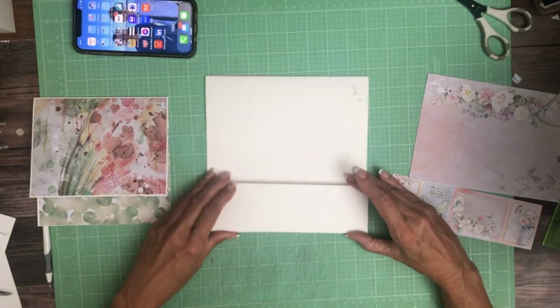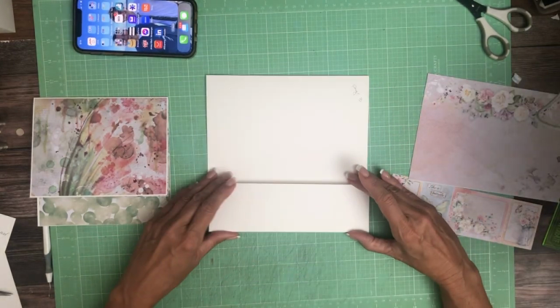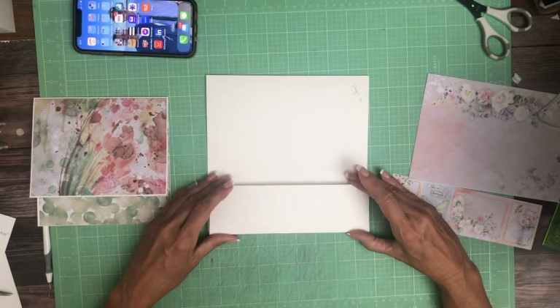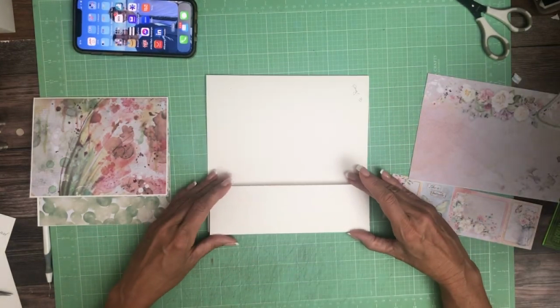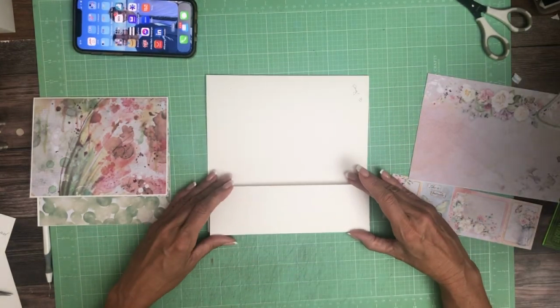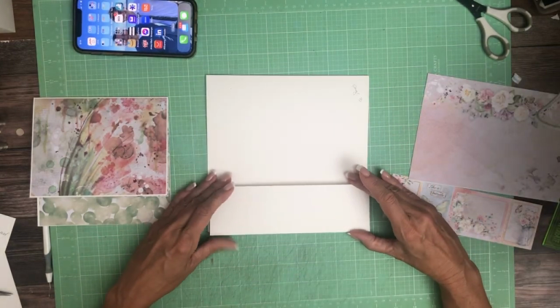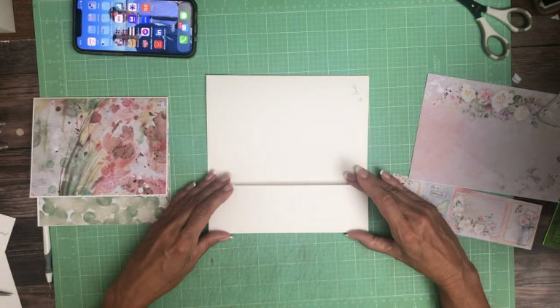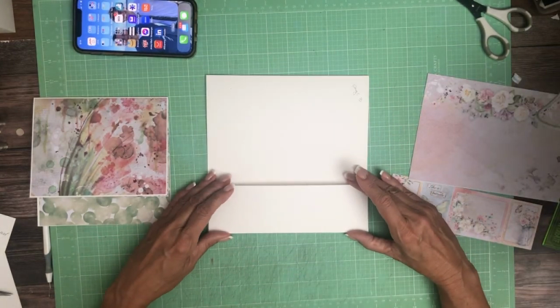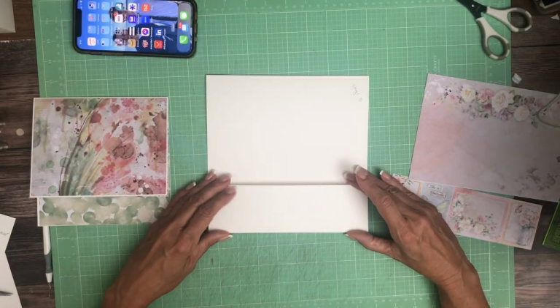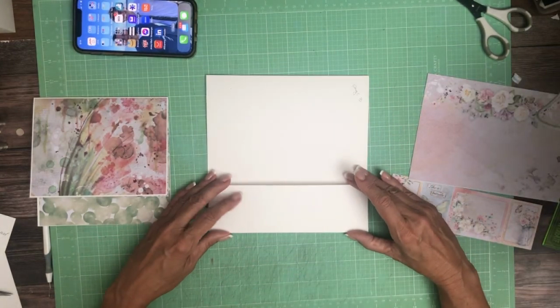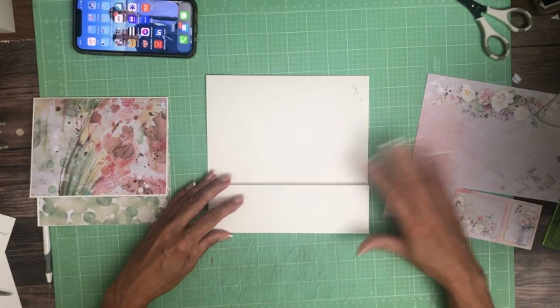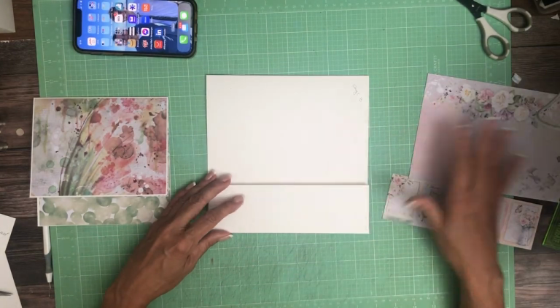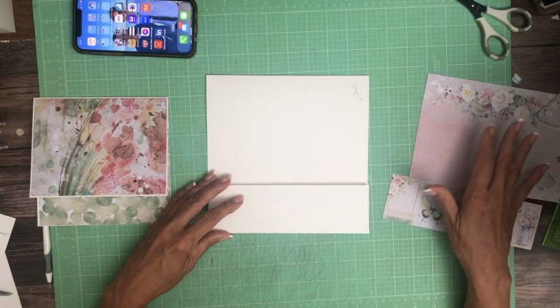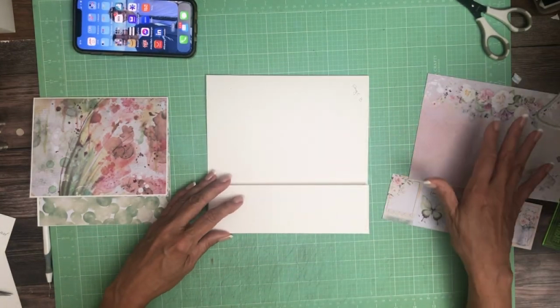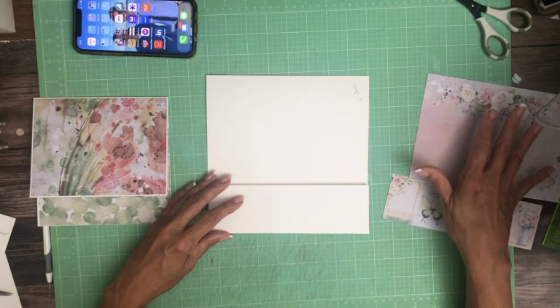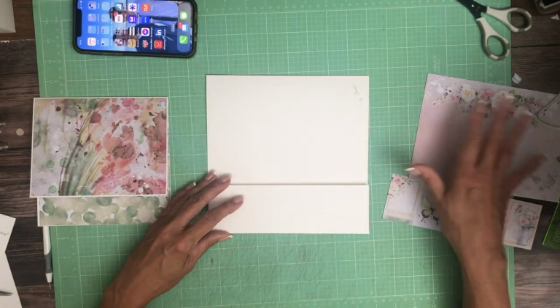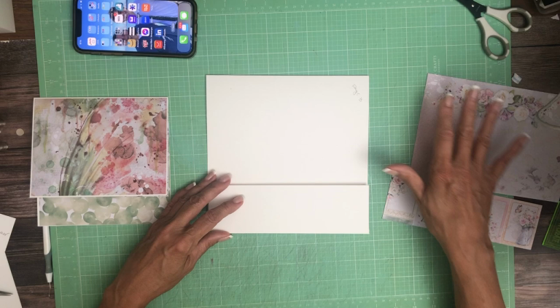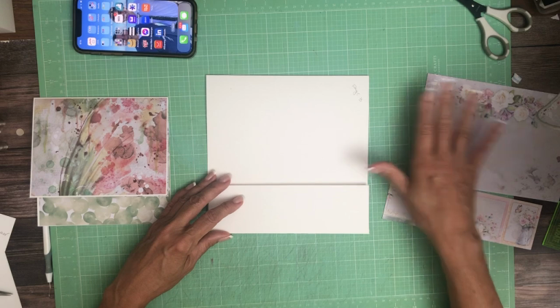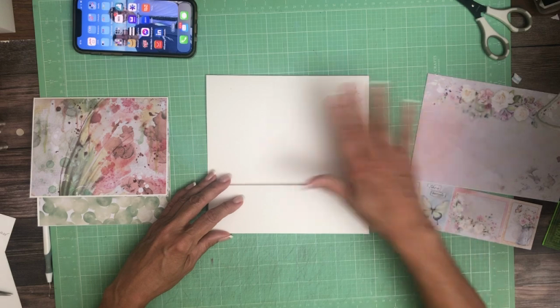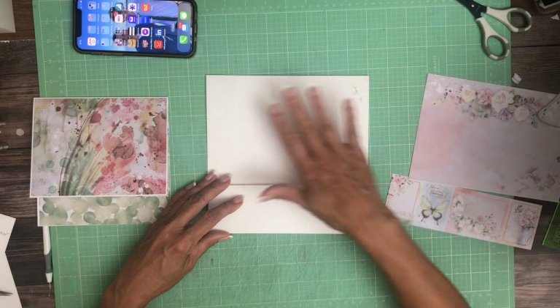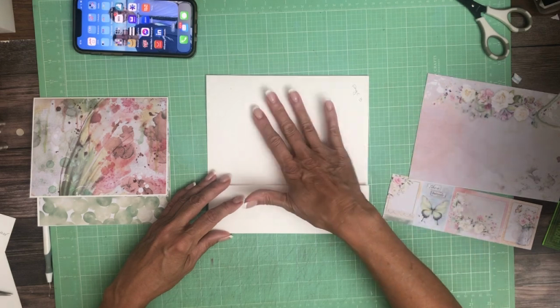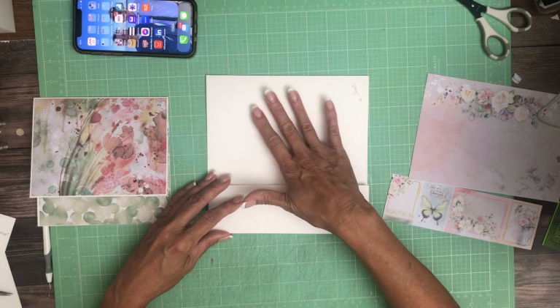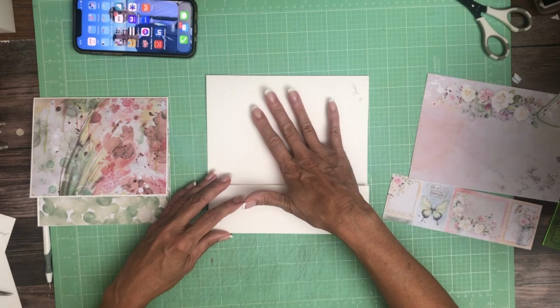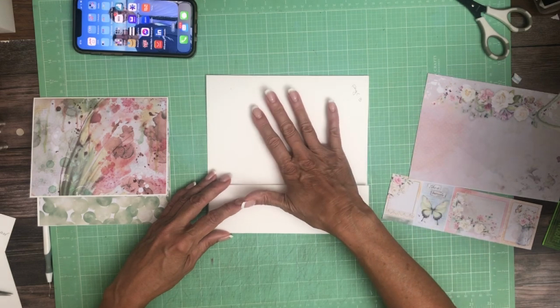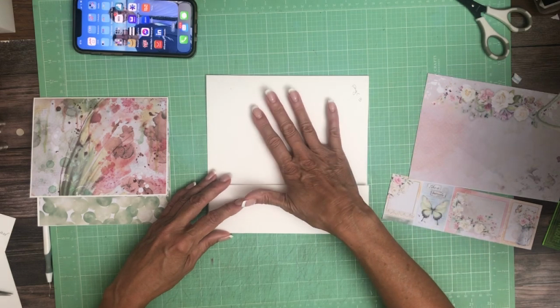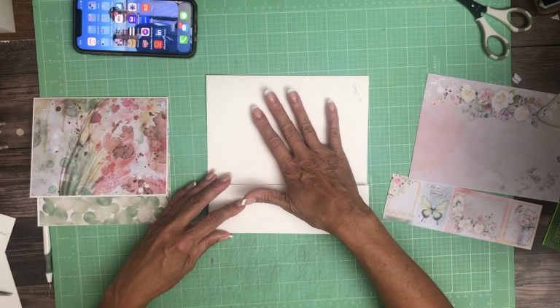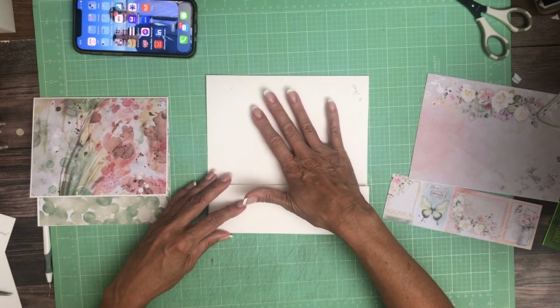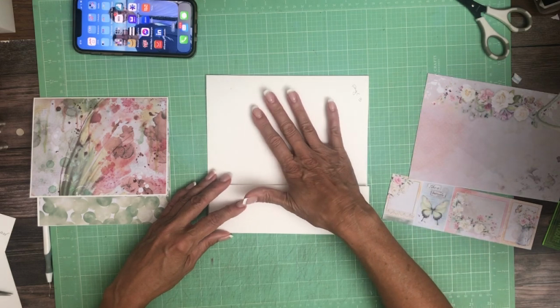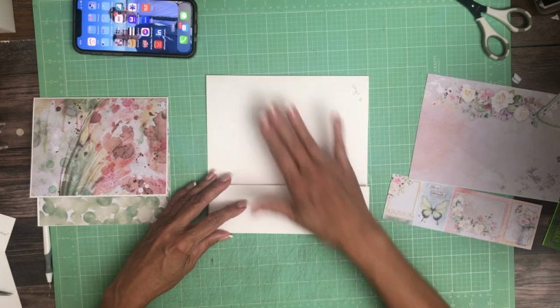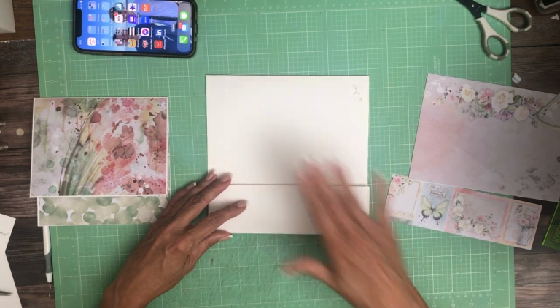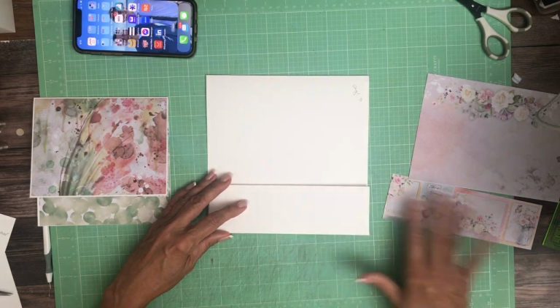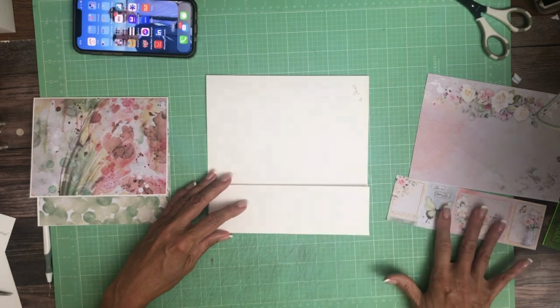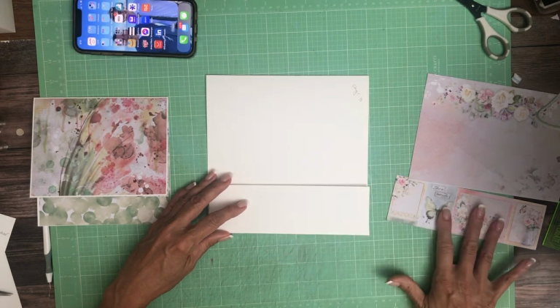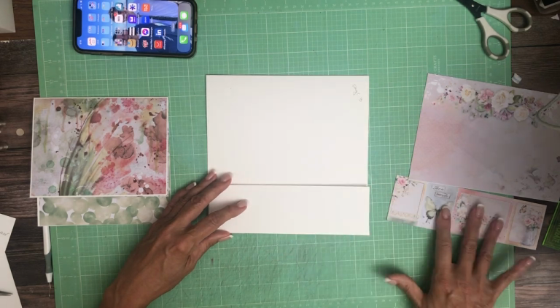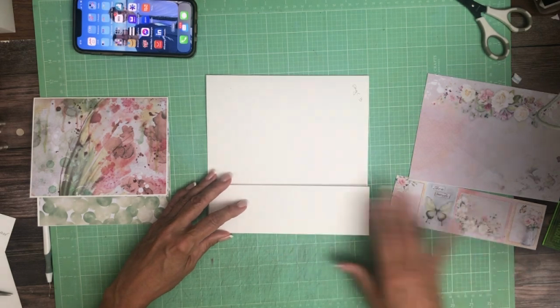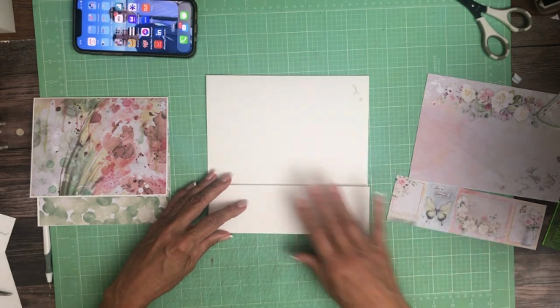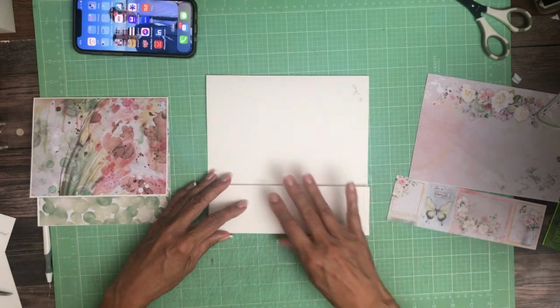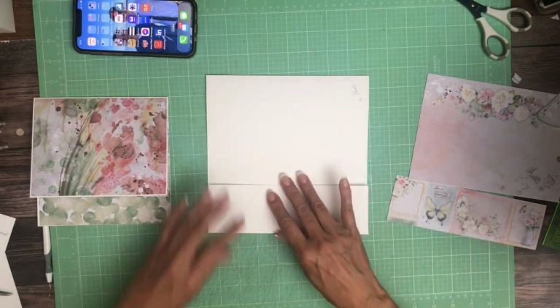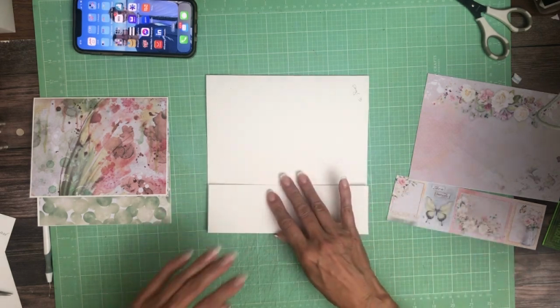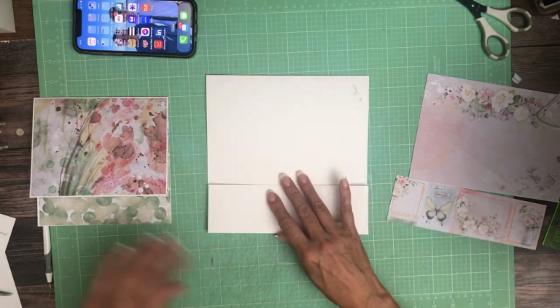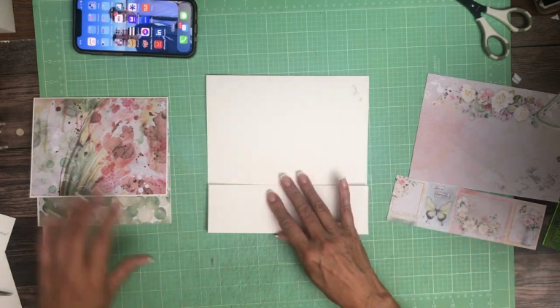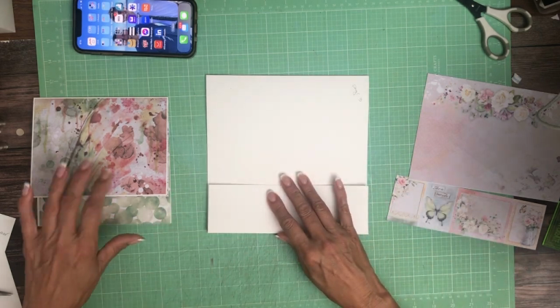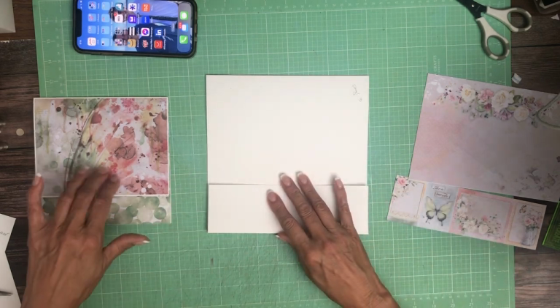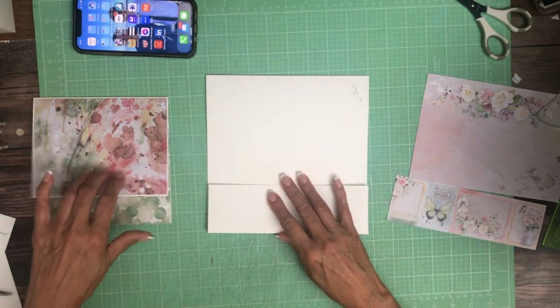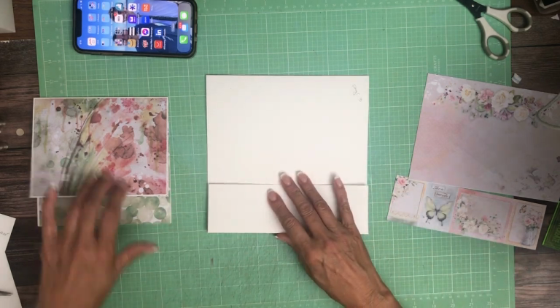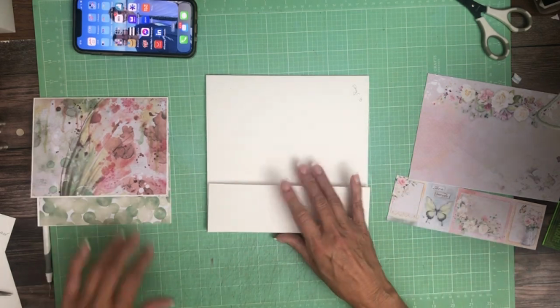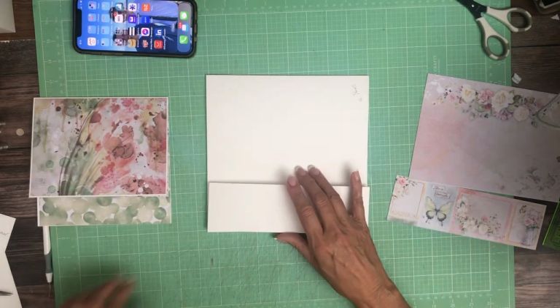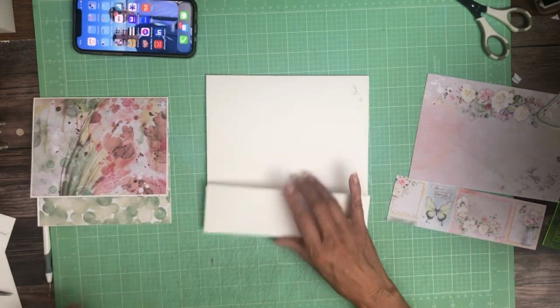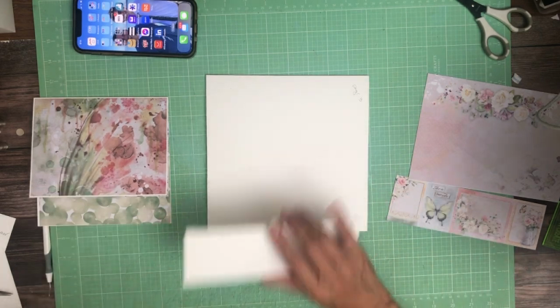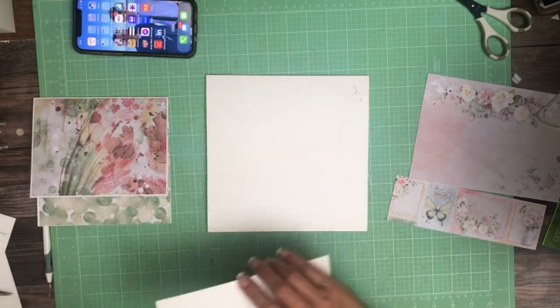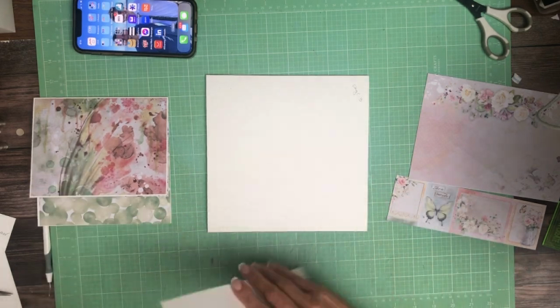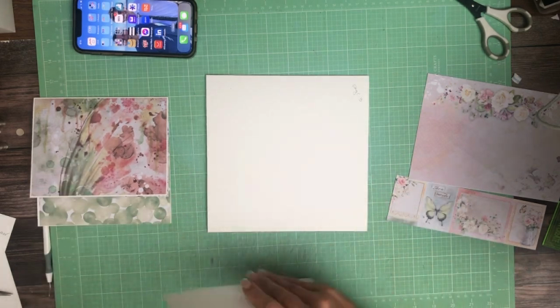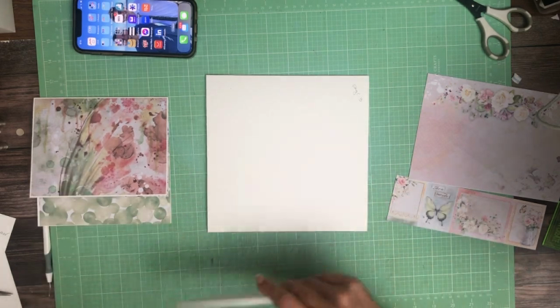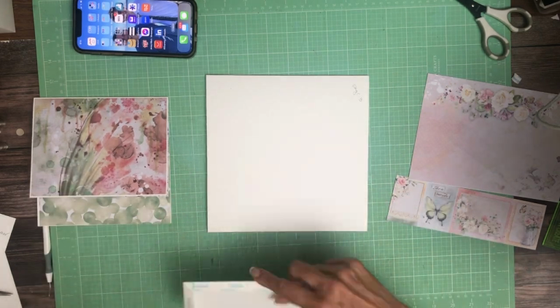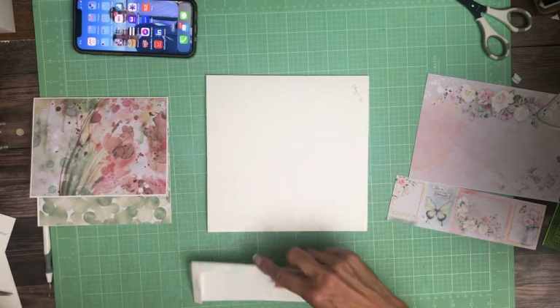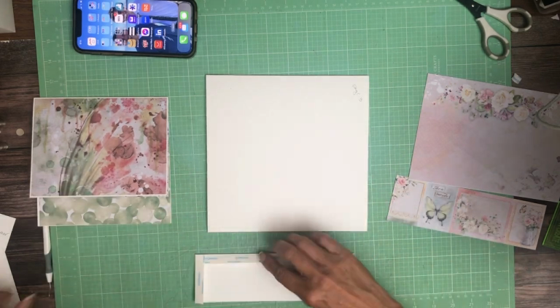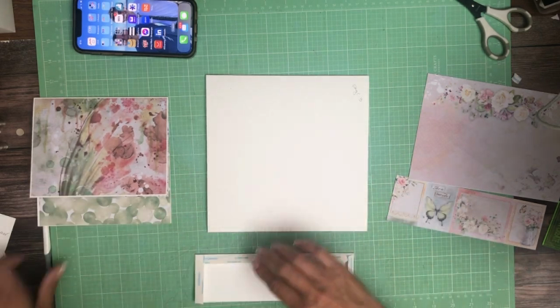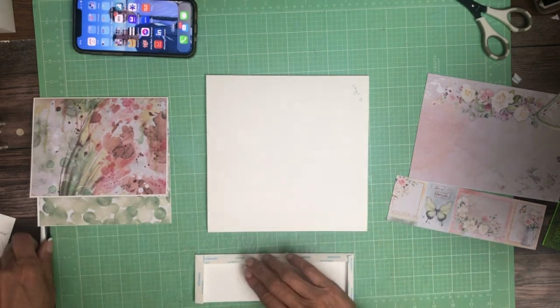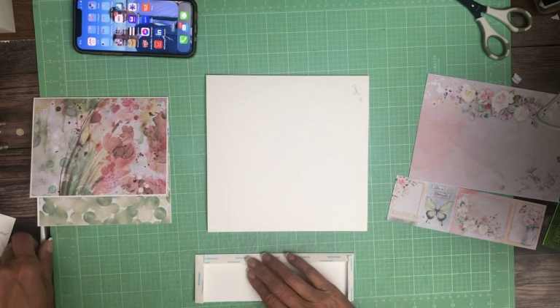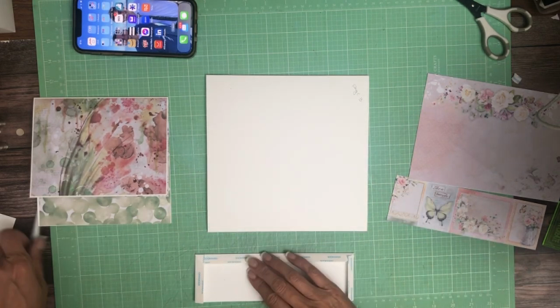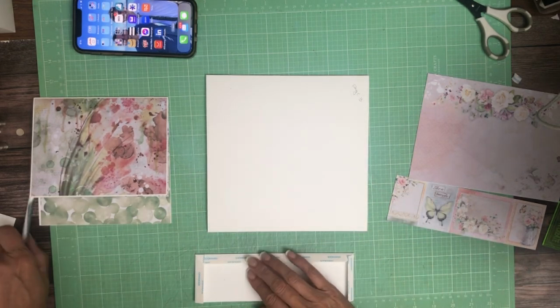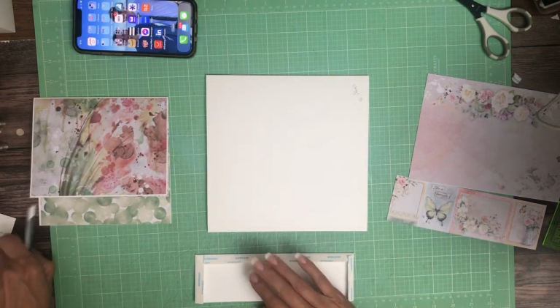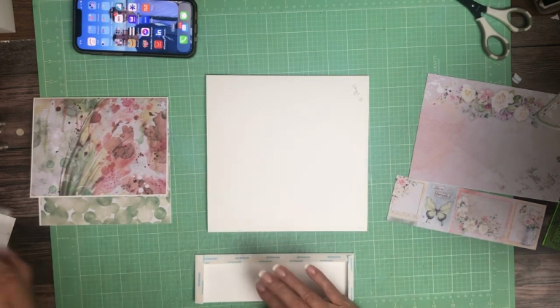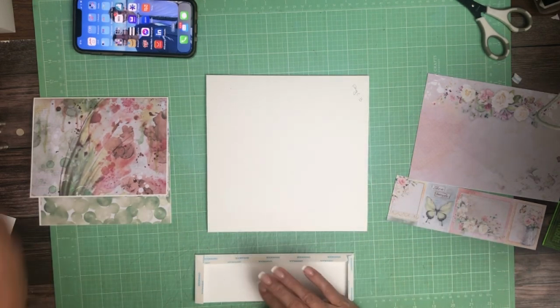This is going to go right here and we'll add the pocket liner, the pocket cover, and then I'm going to go over the insert with you.